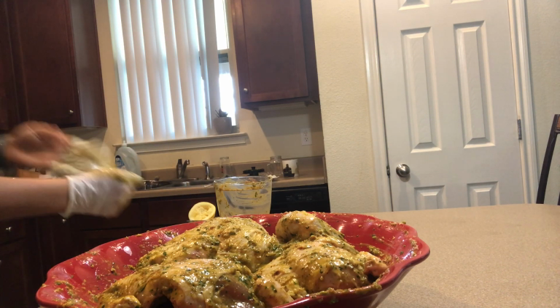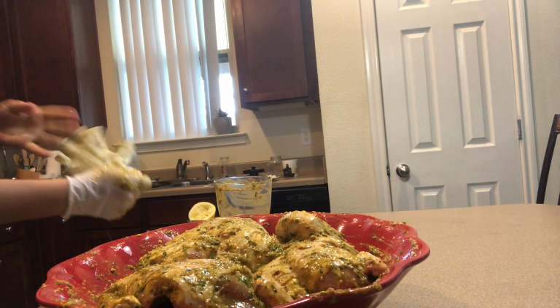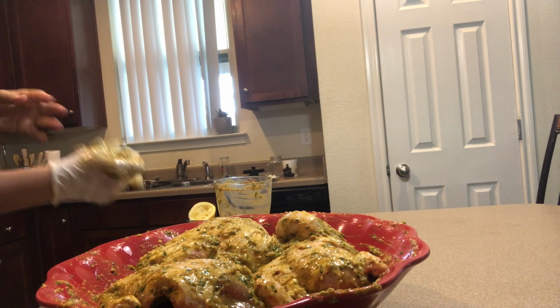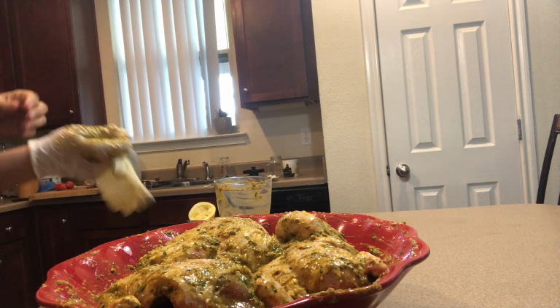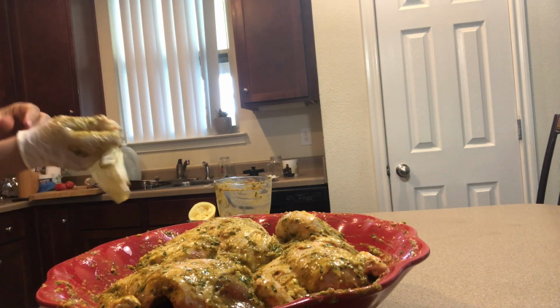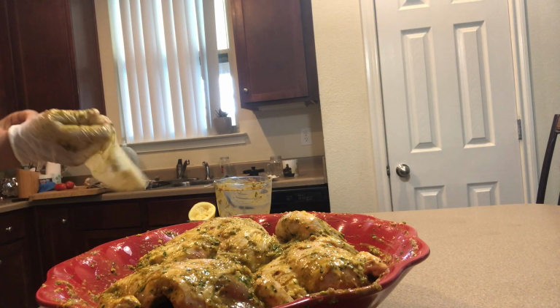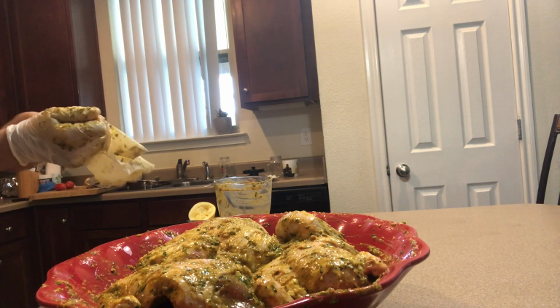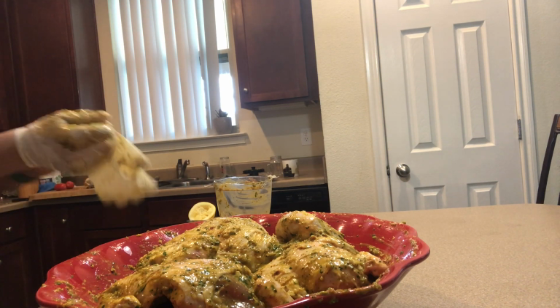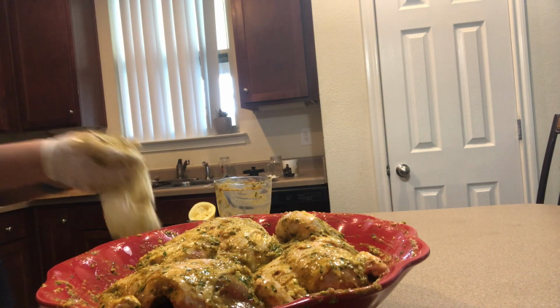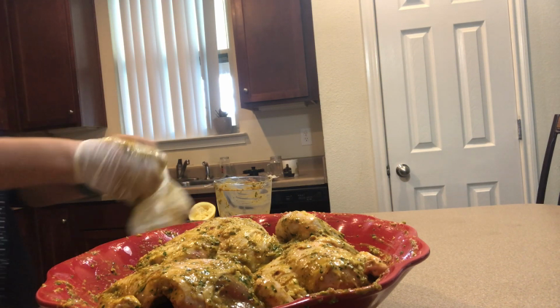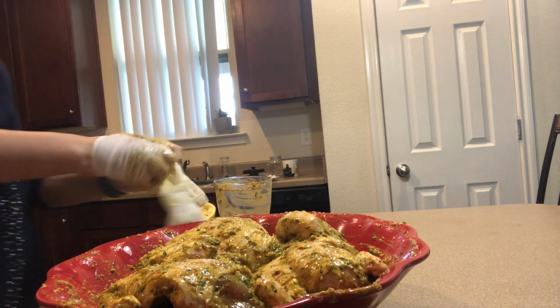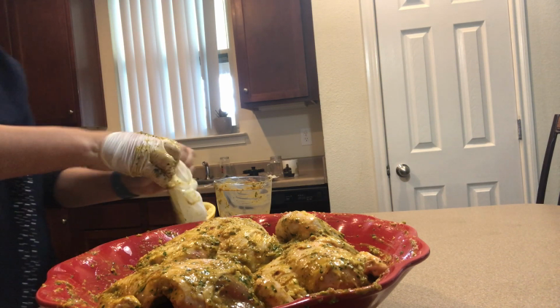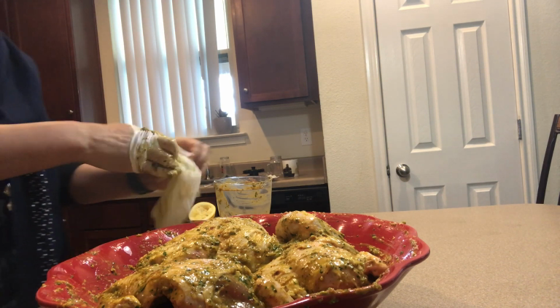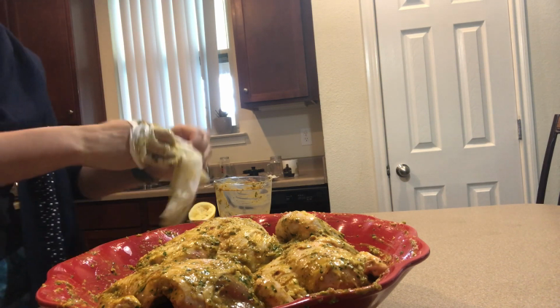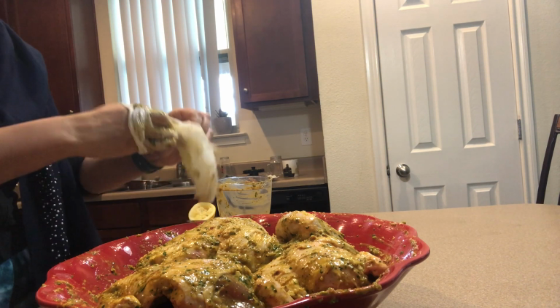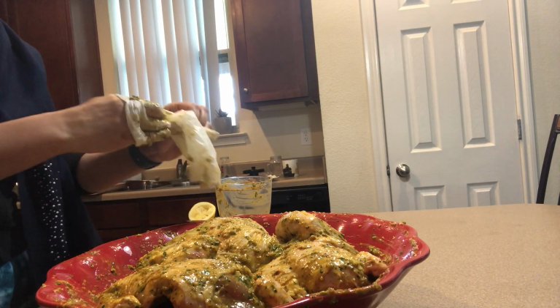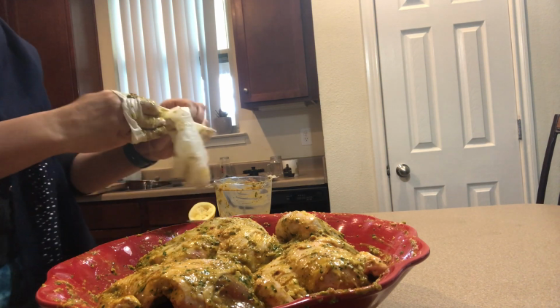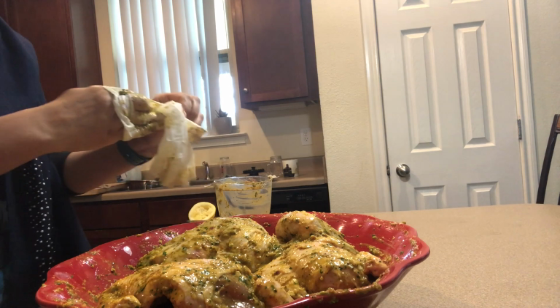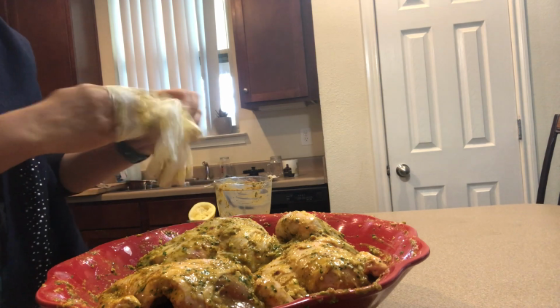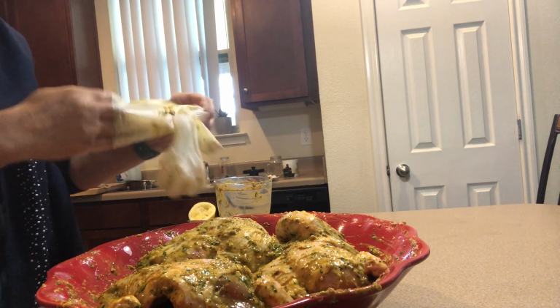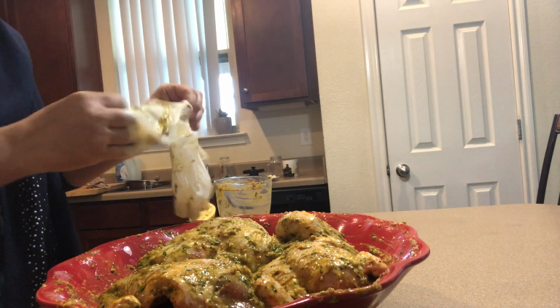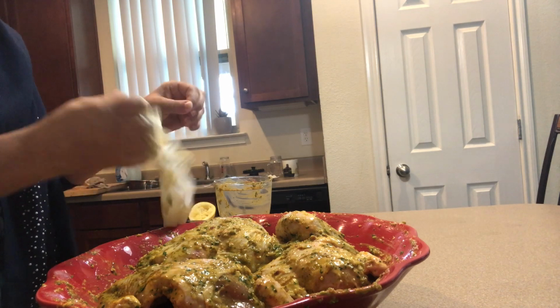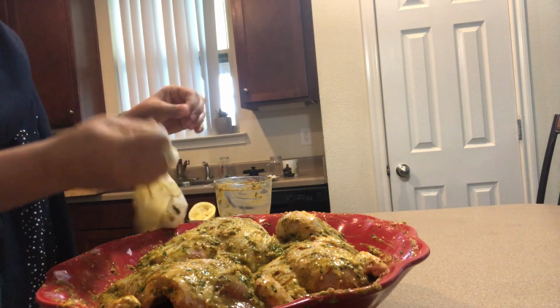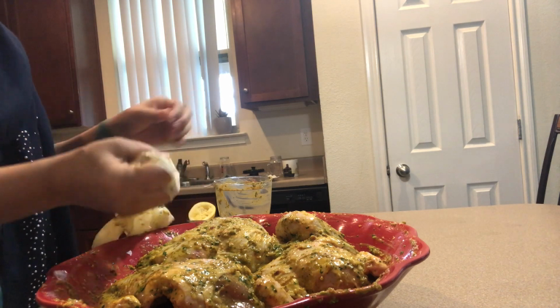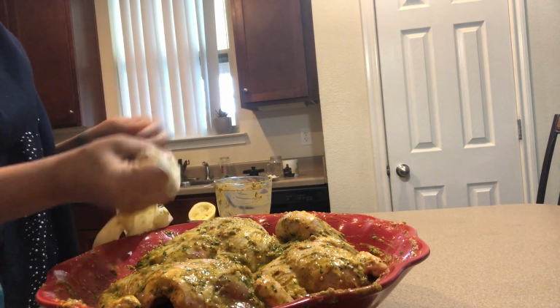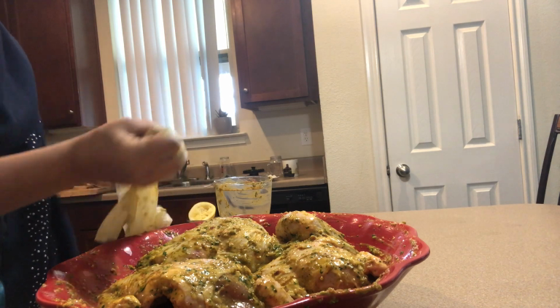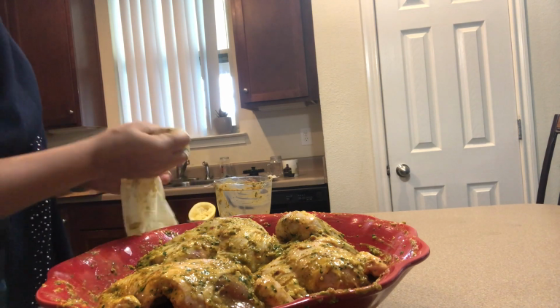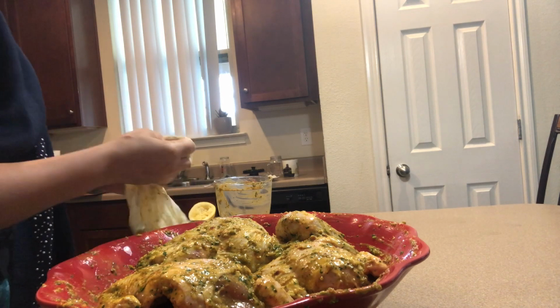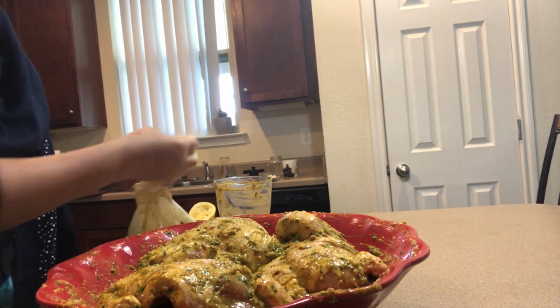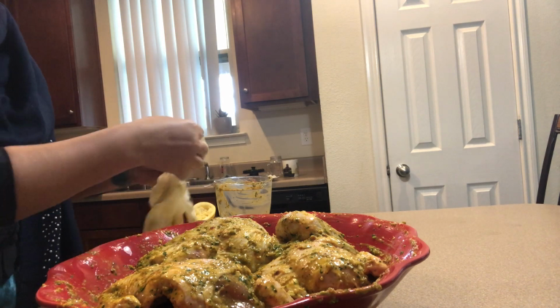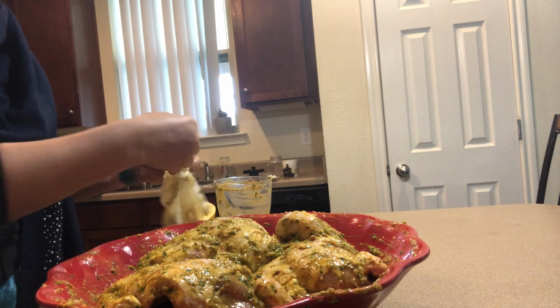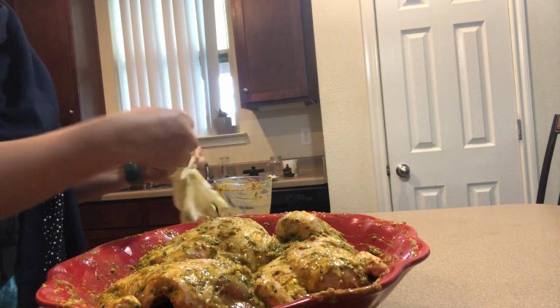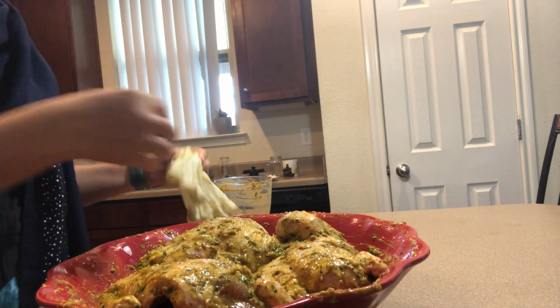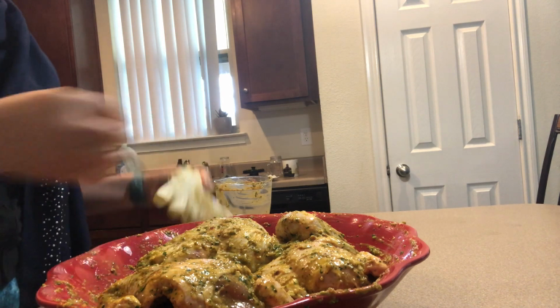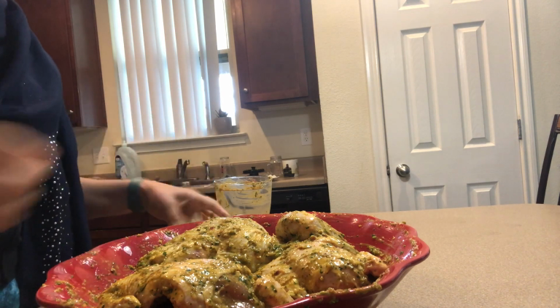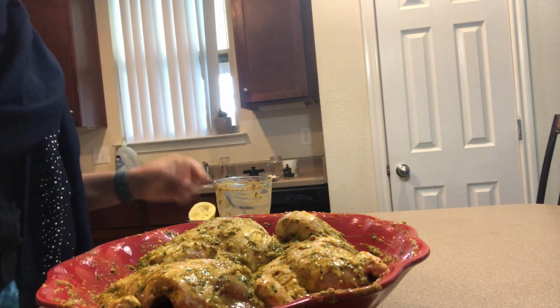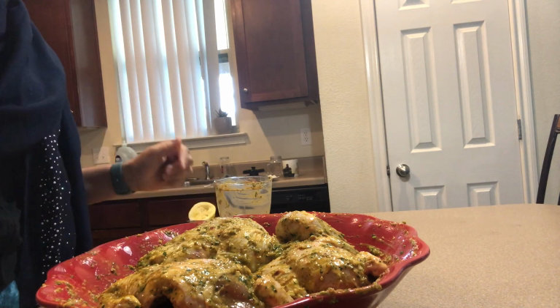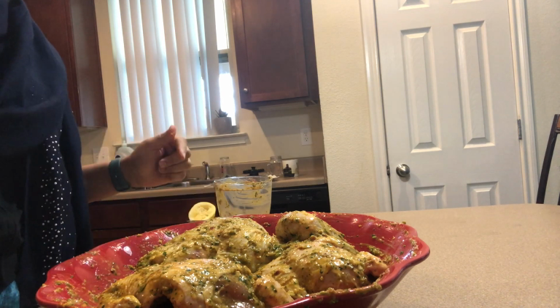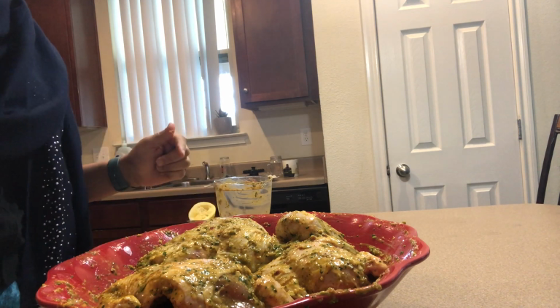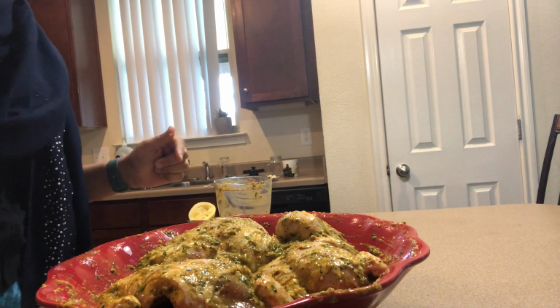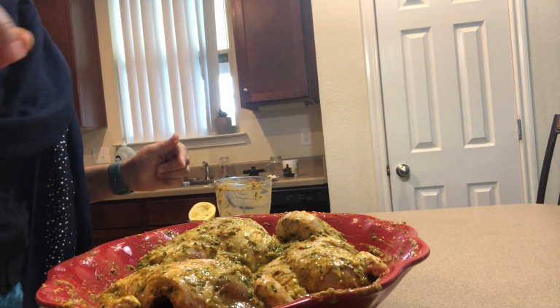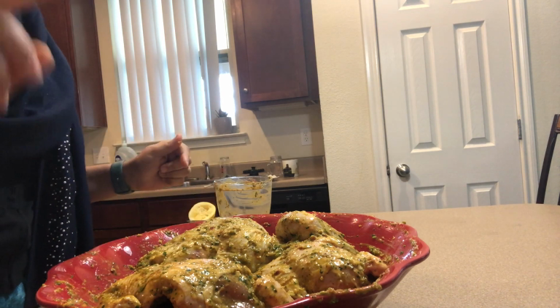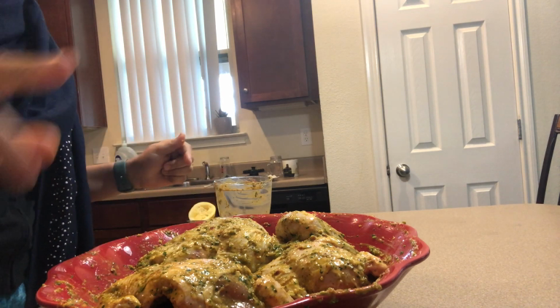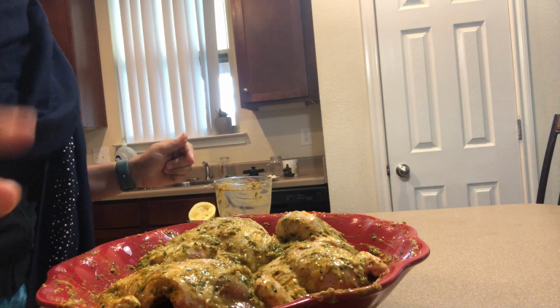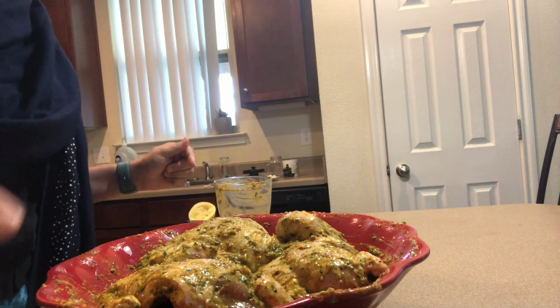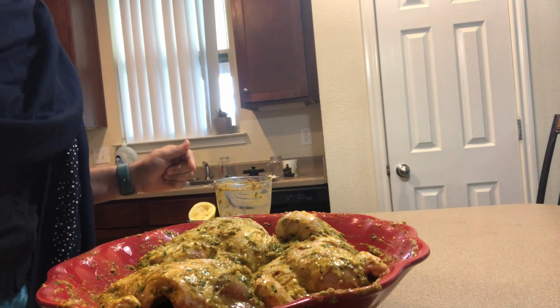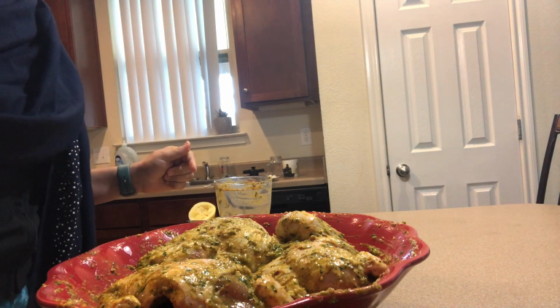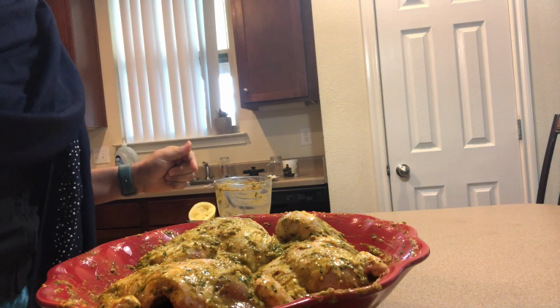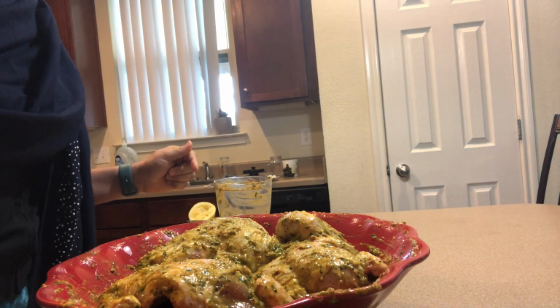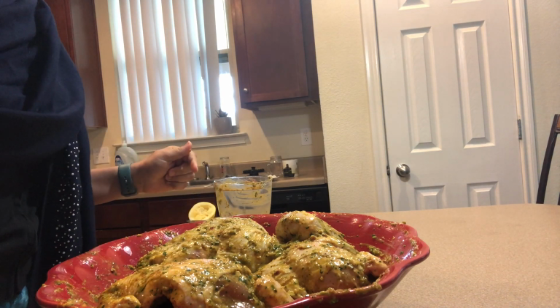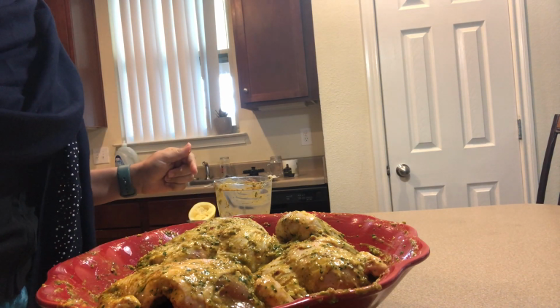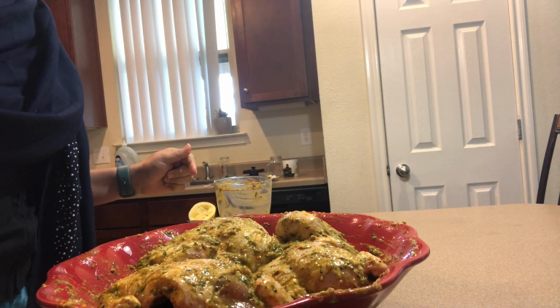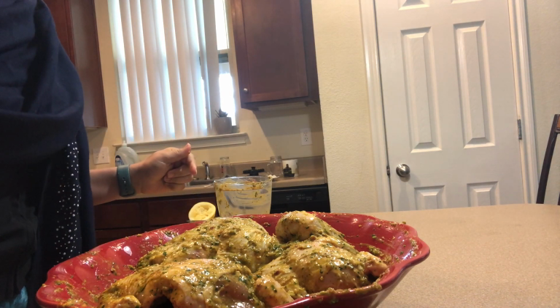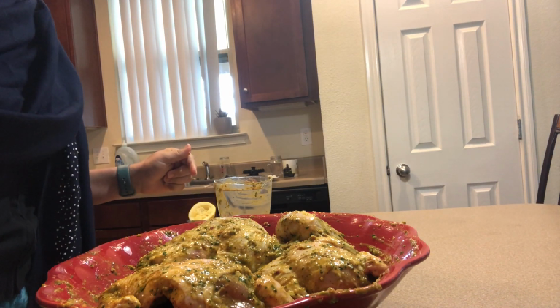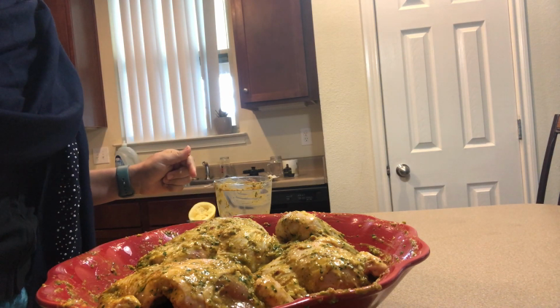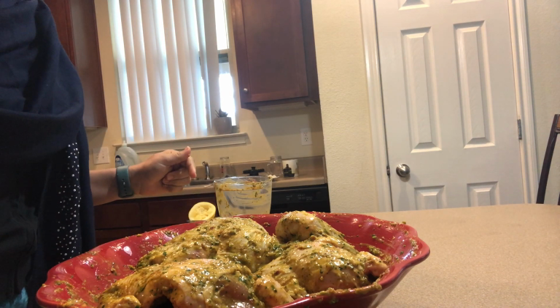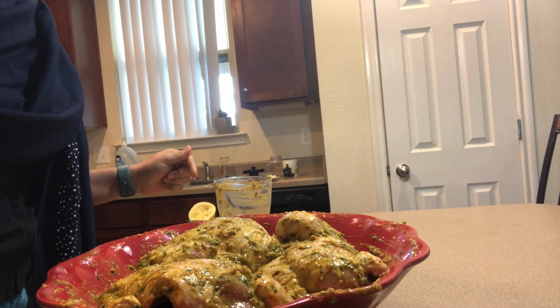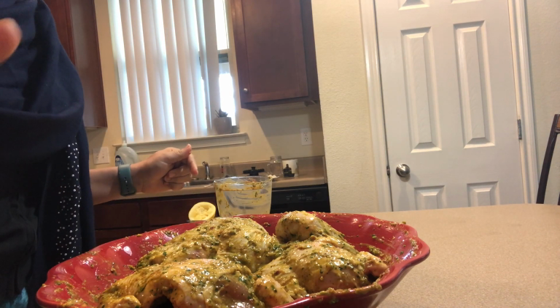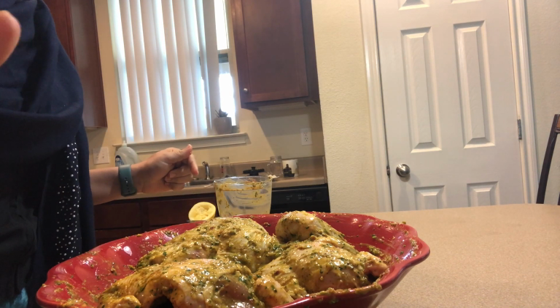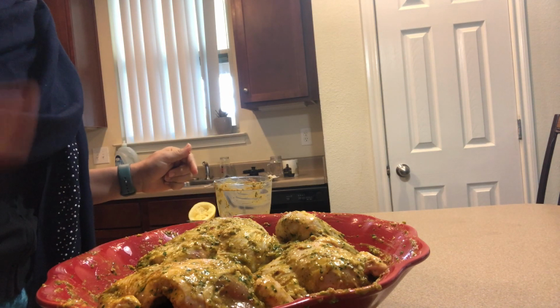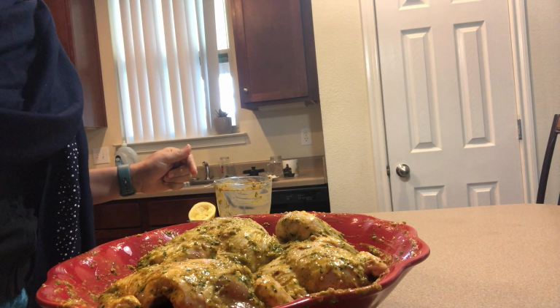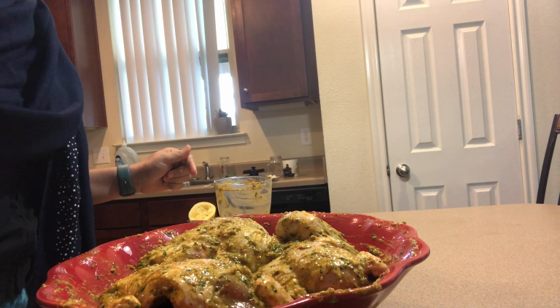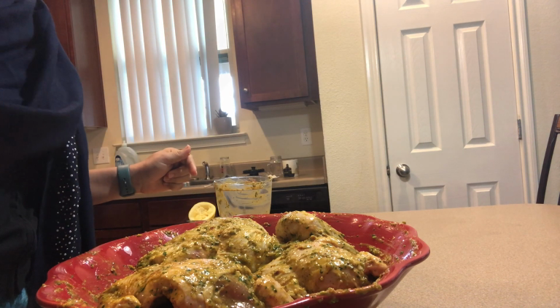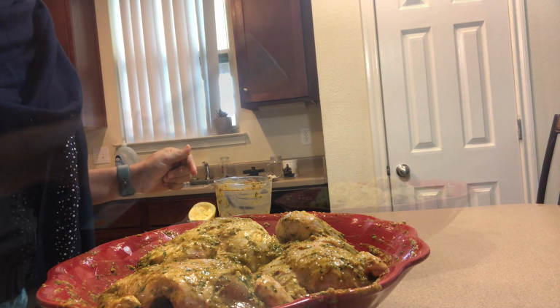We're going to leave it in the fridge, cover it, and leave it in the fridge for at least two to three hours before baking.